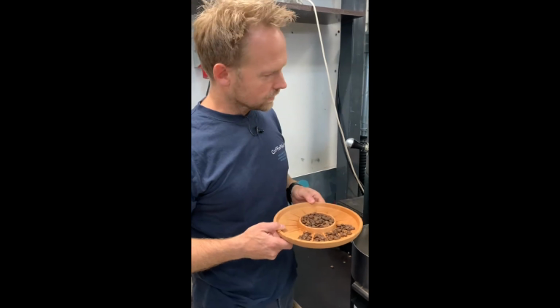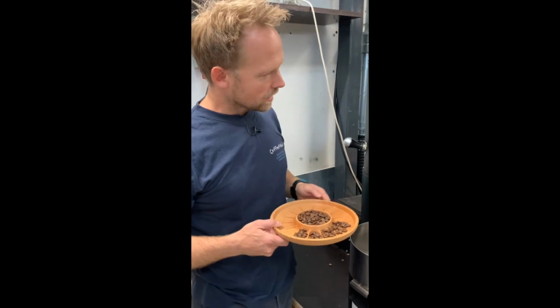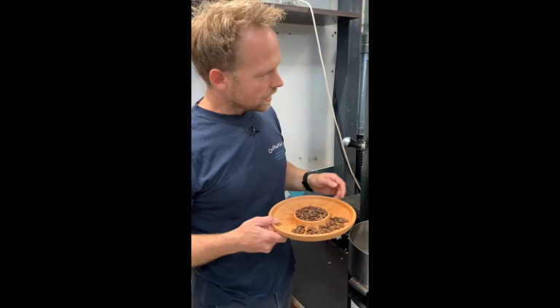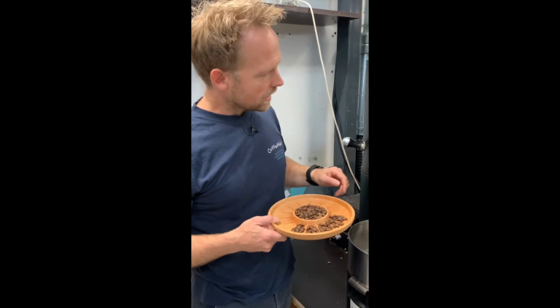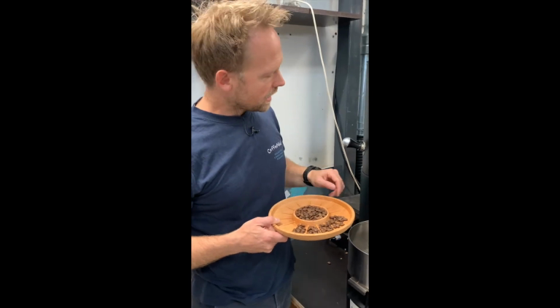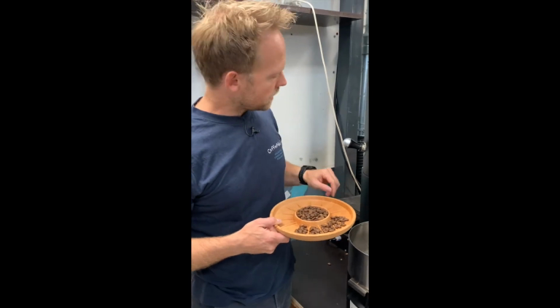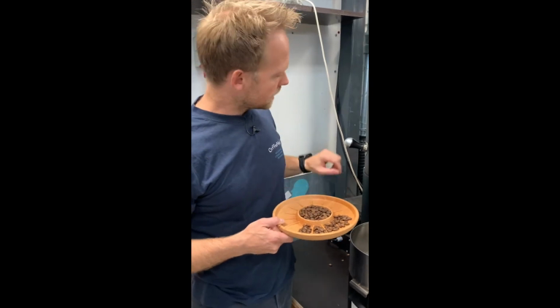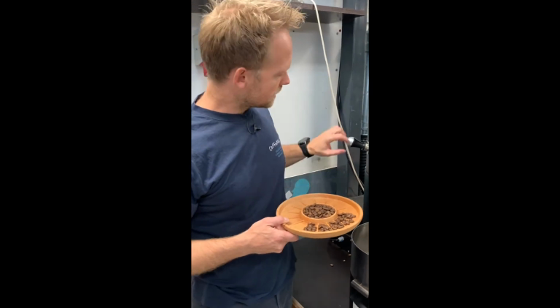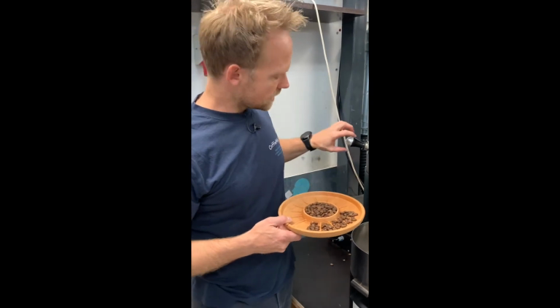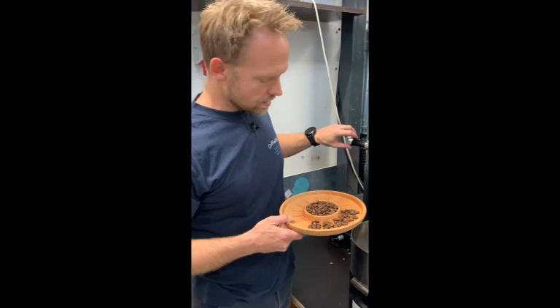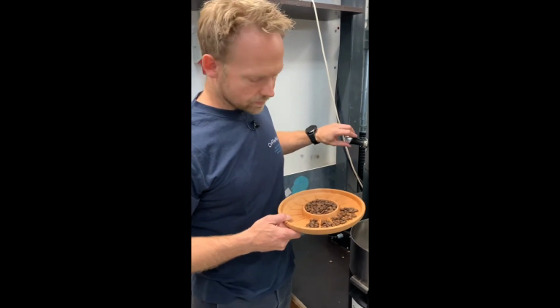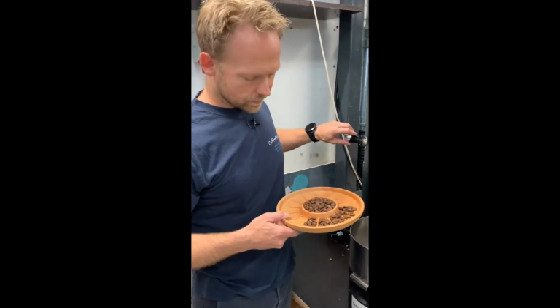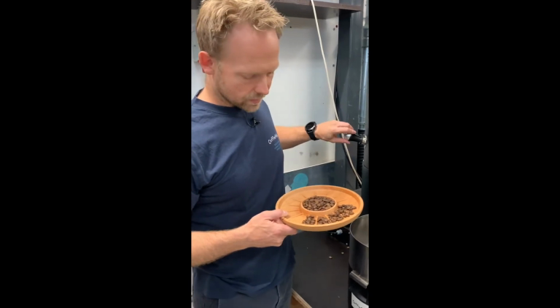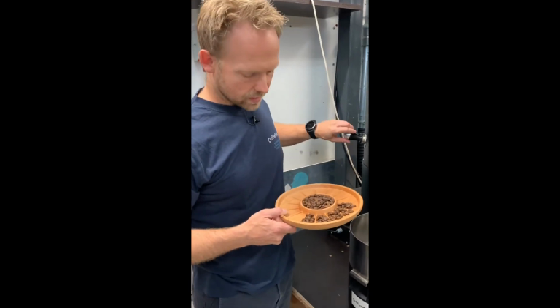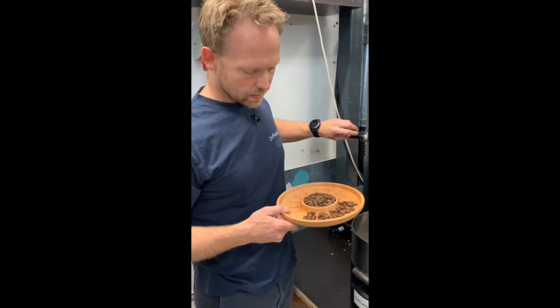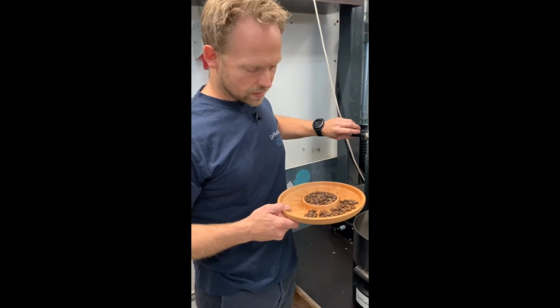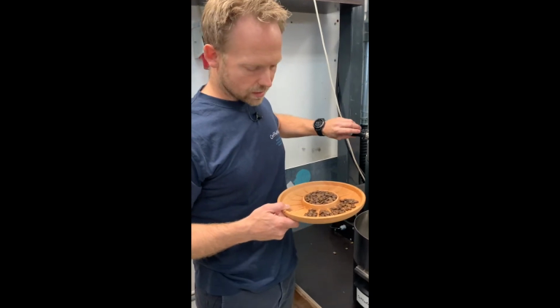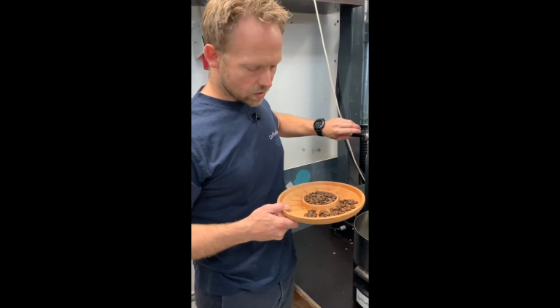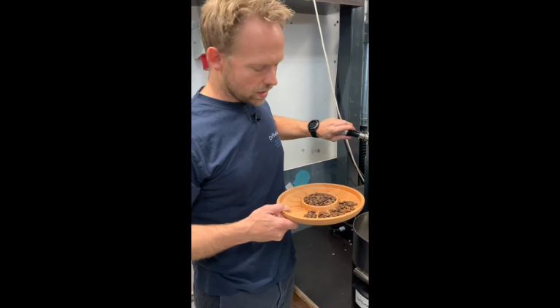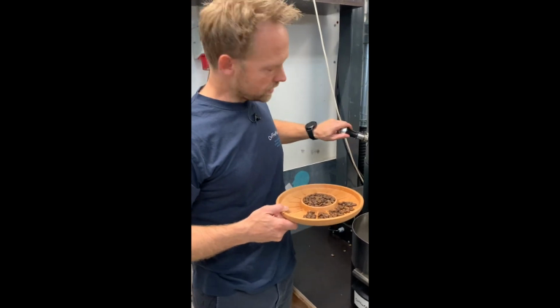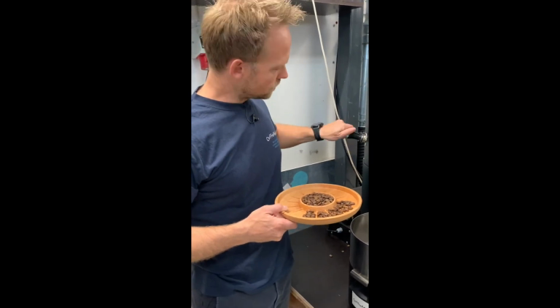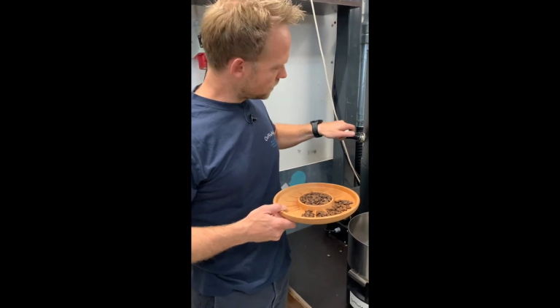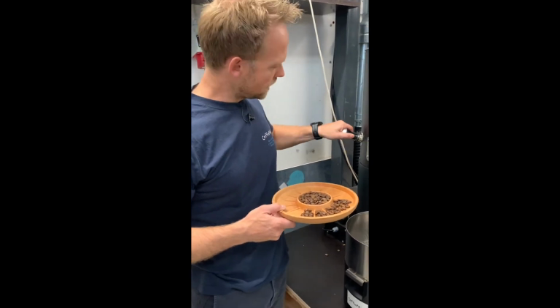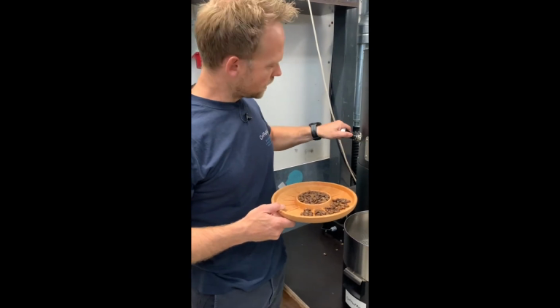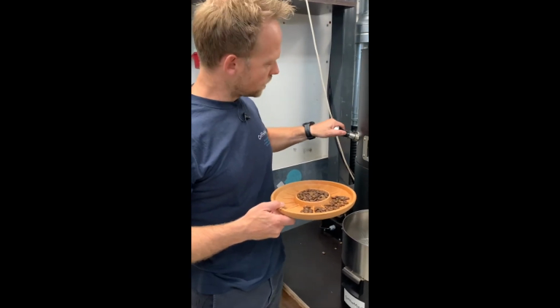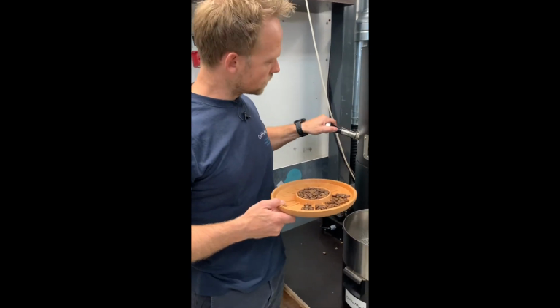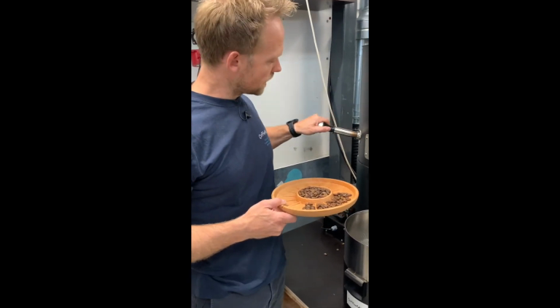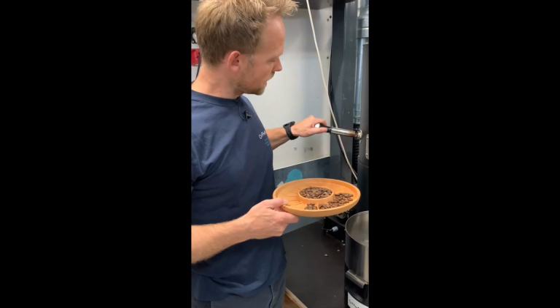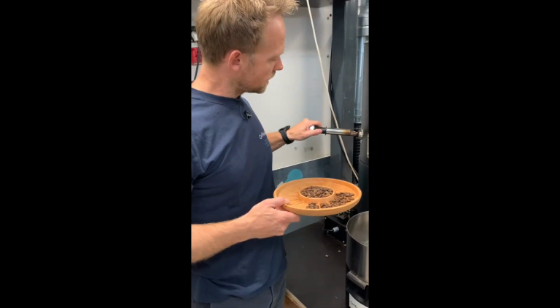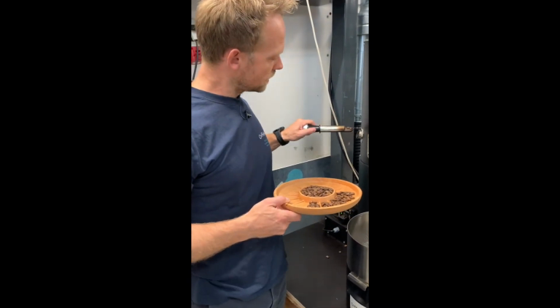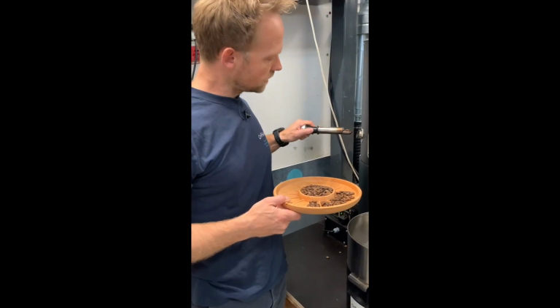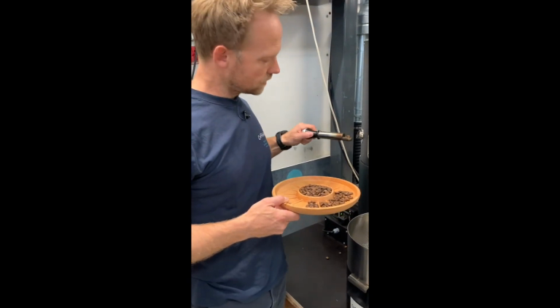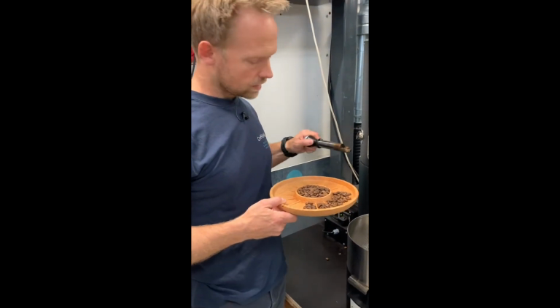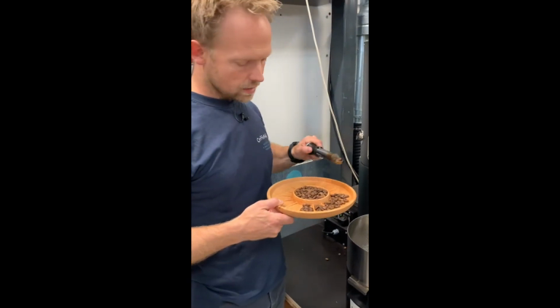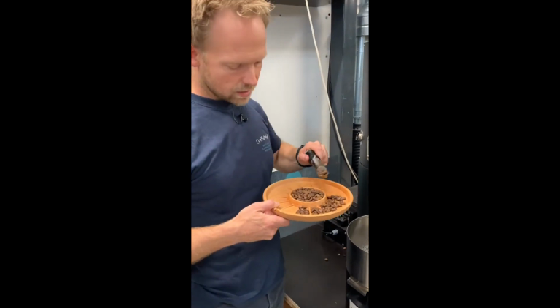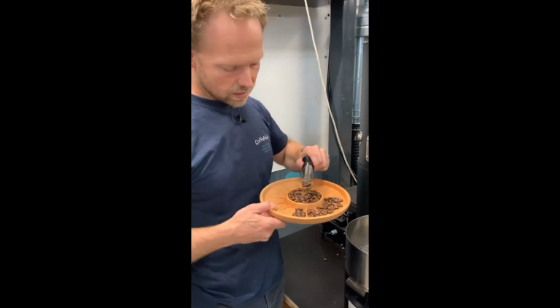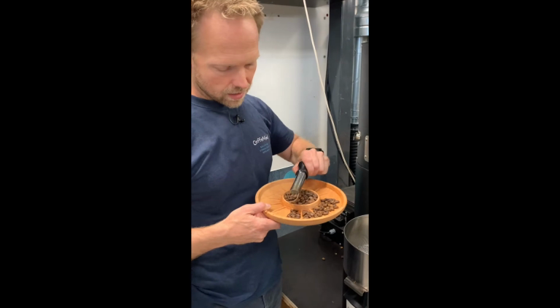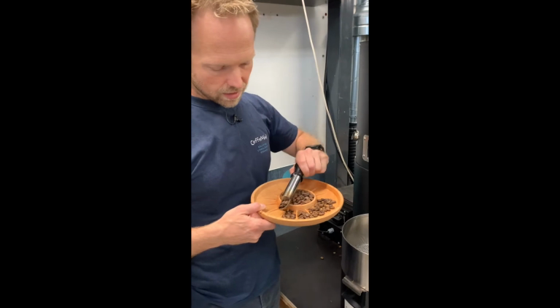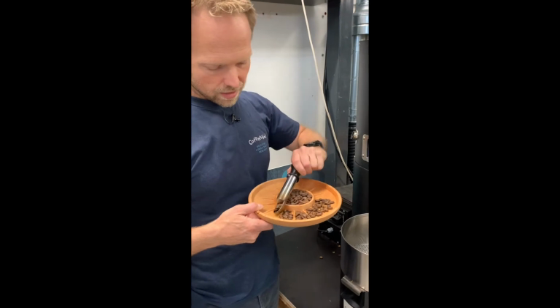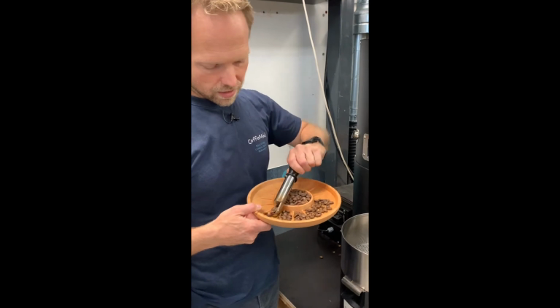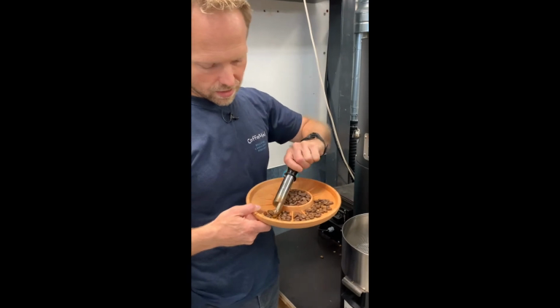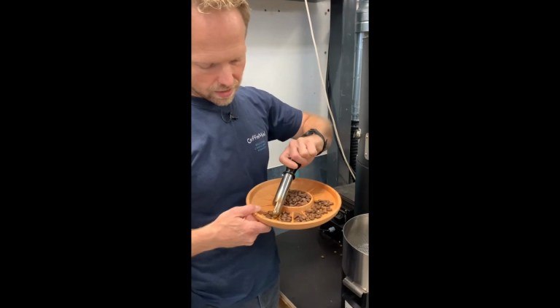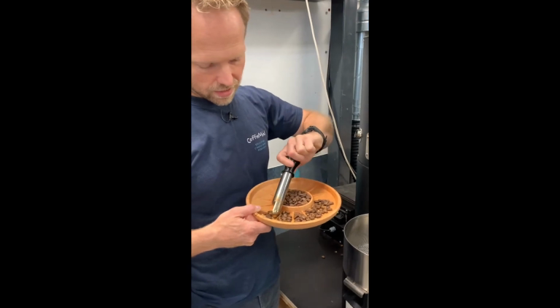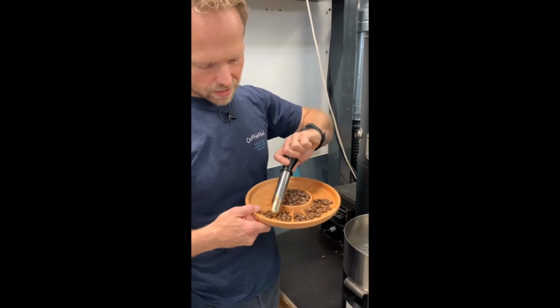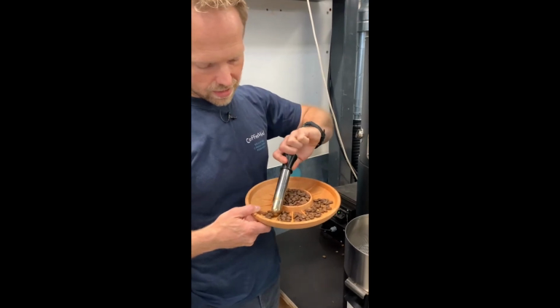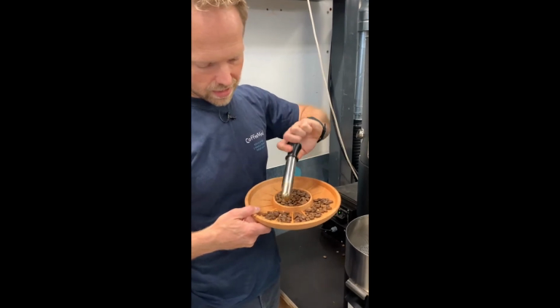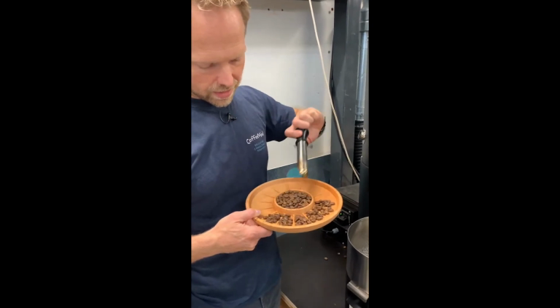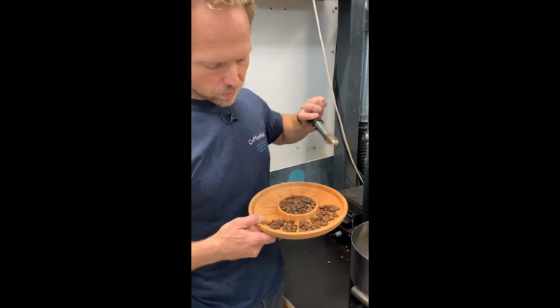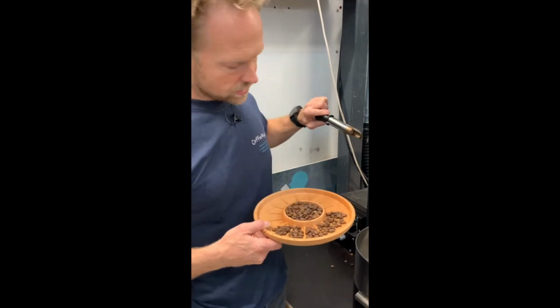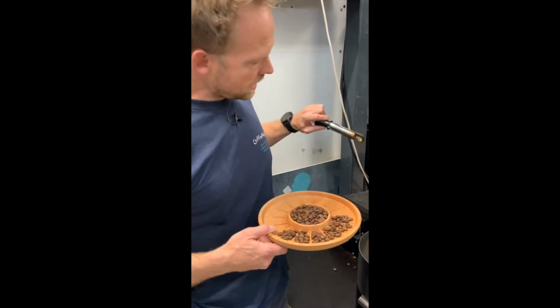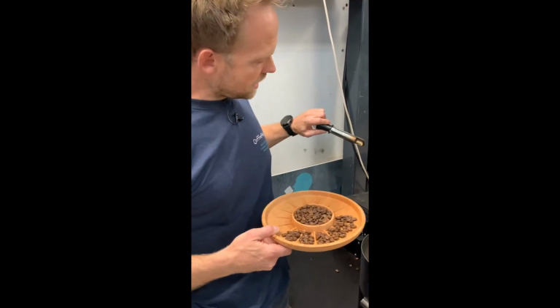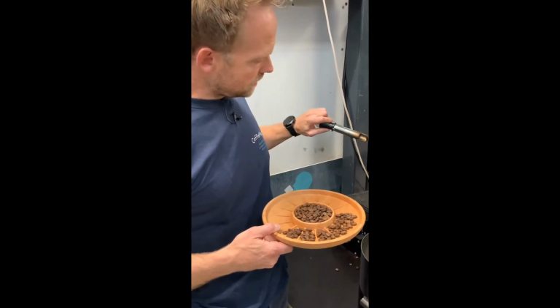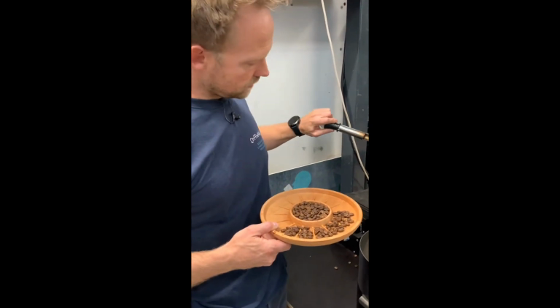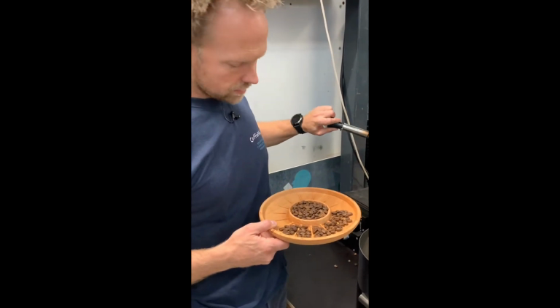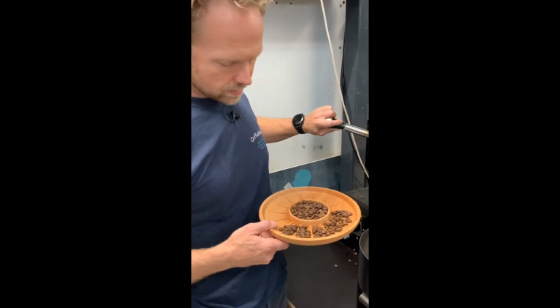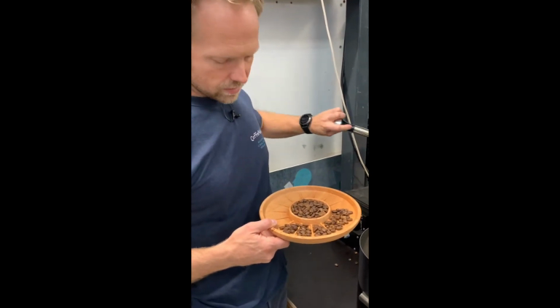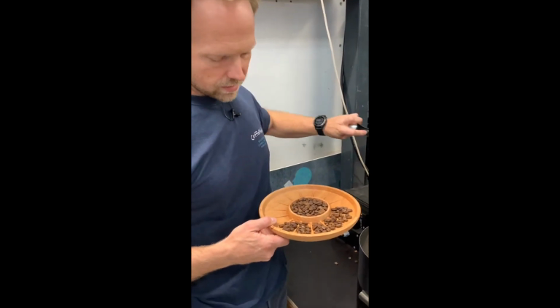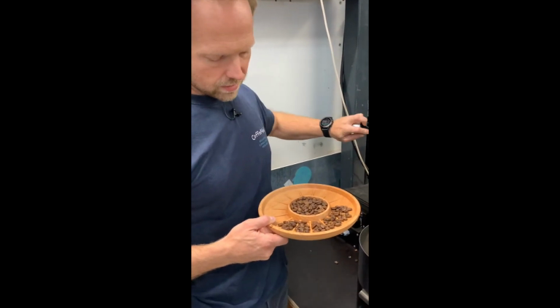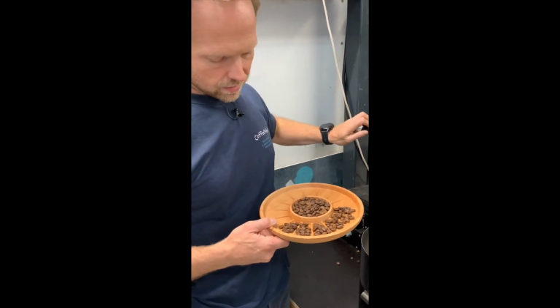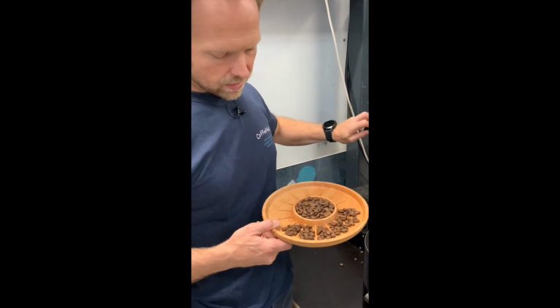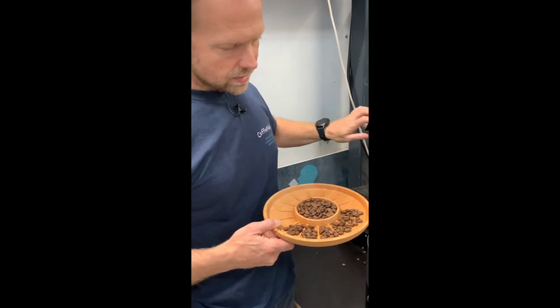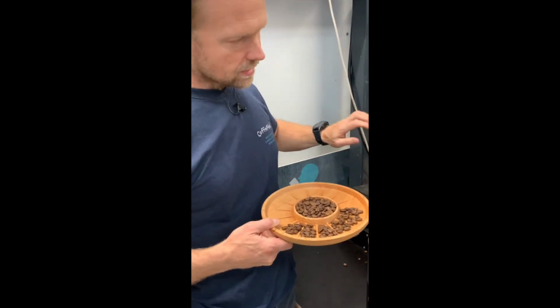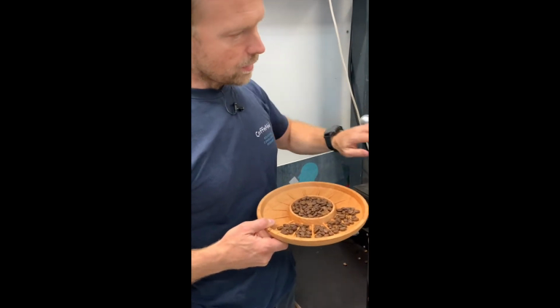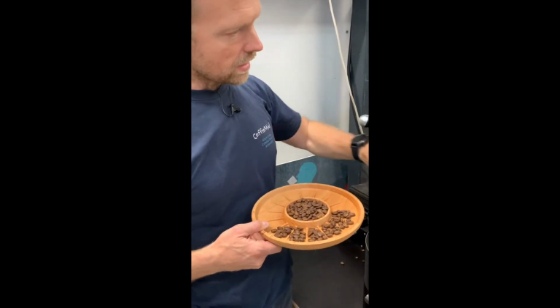Now I can see the colour is really closing in. I would say it's a match.